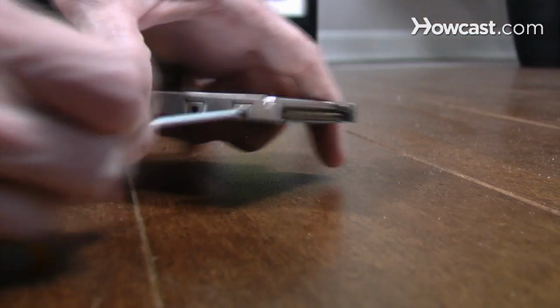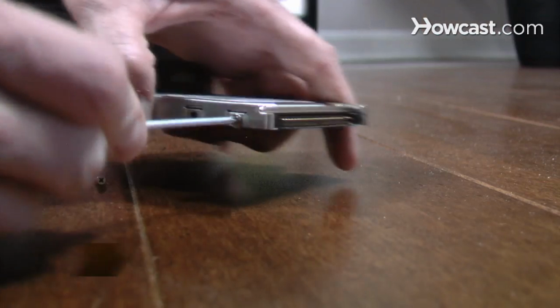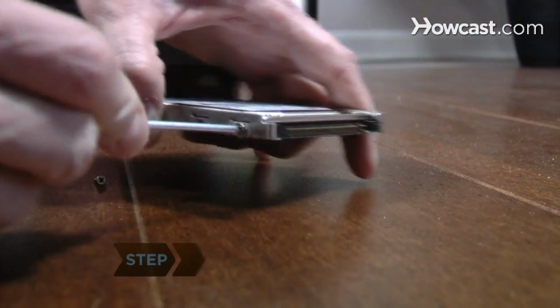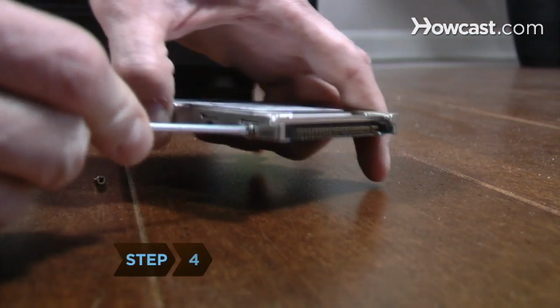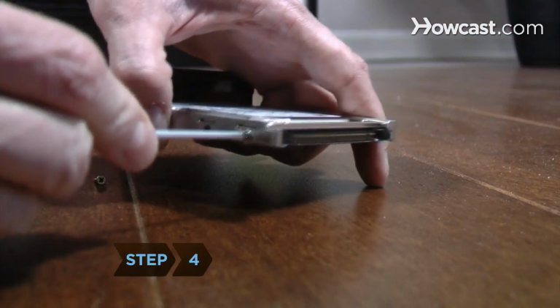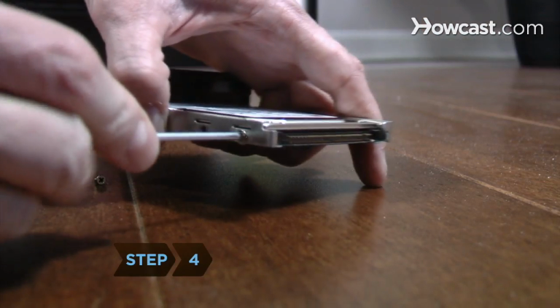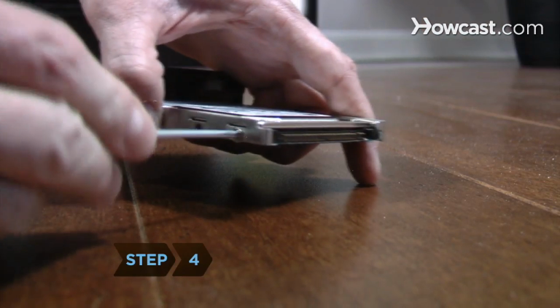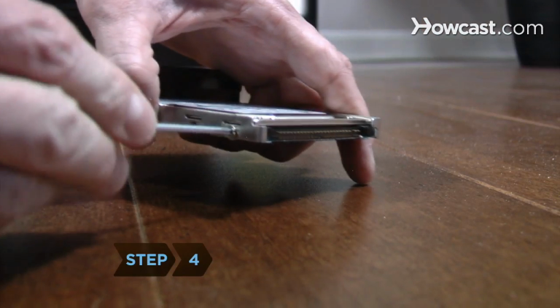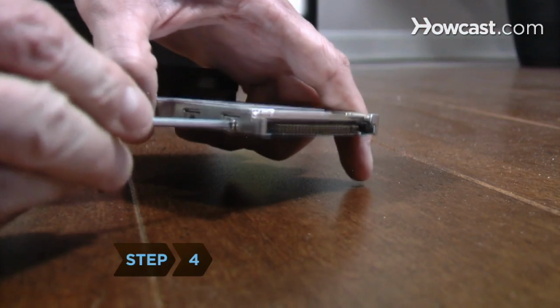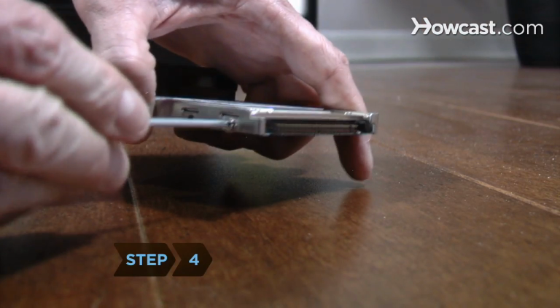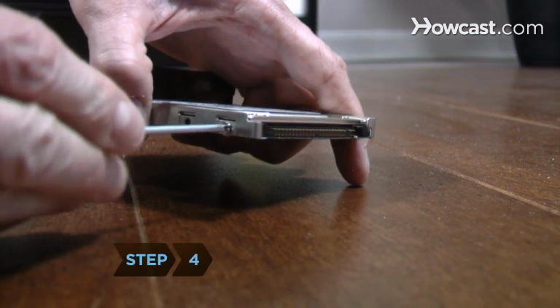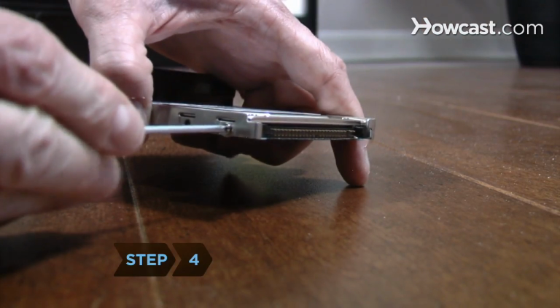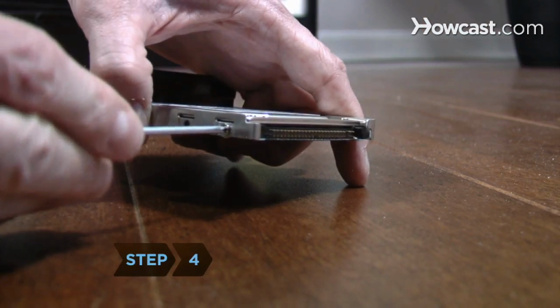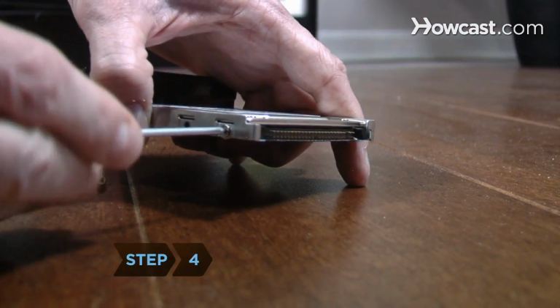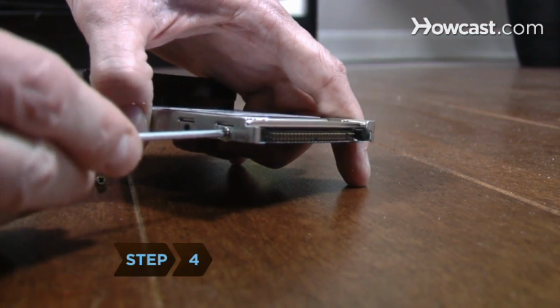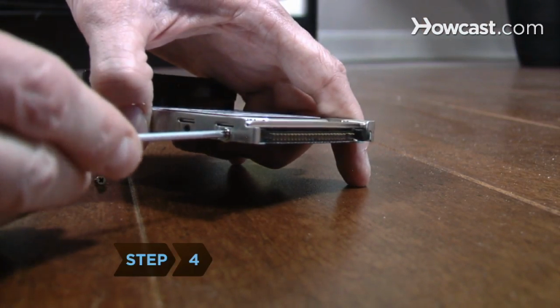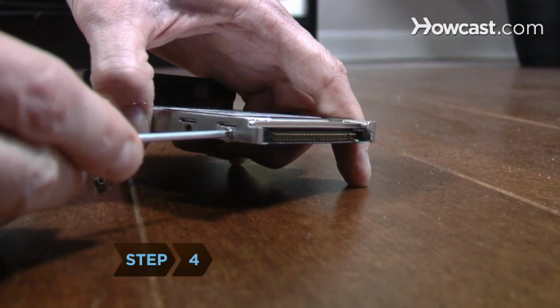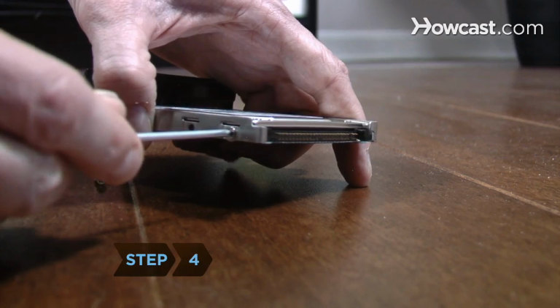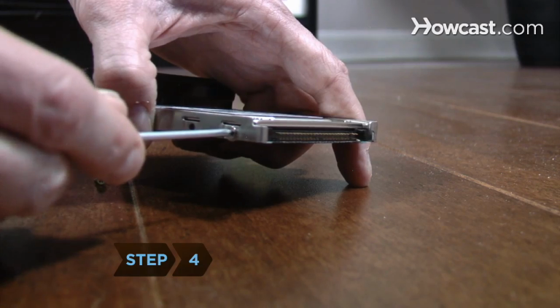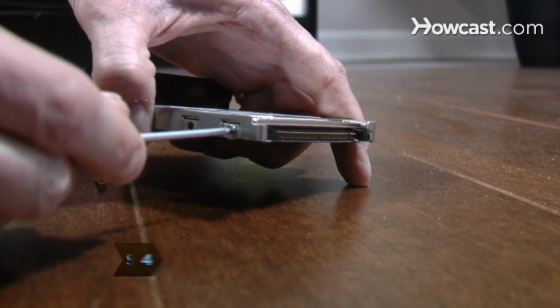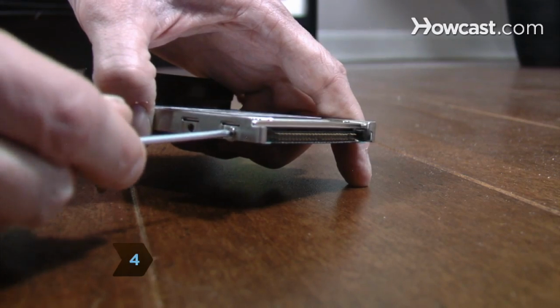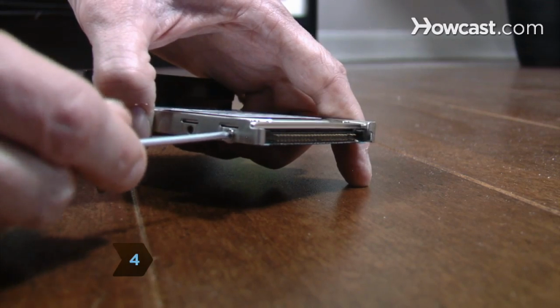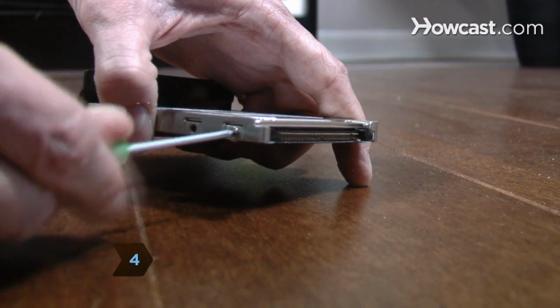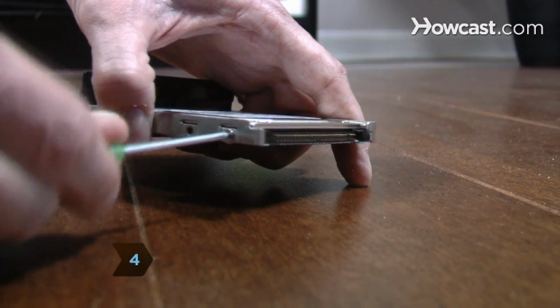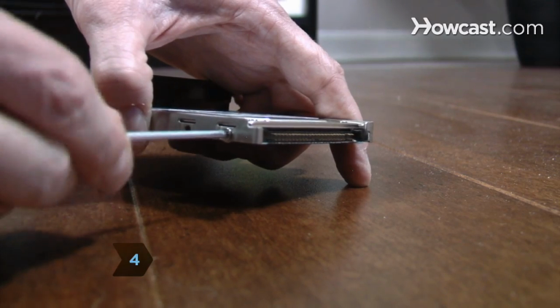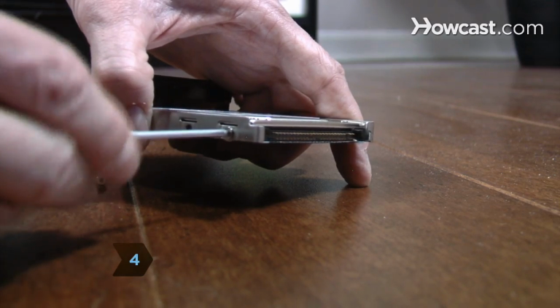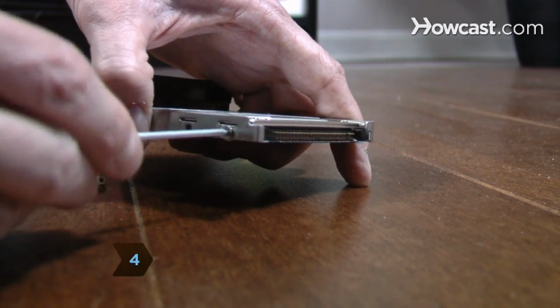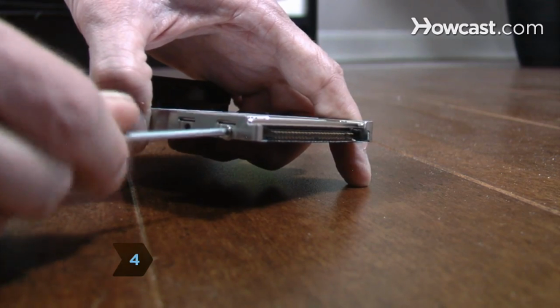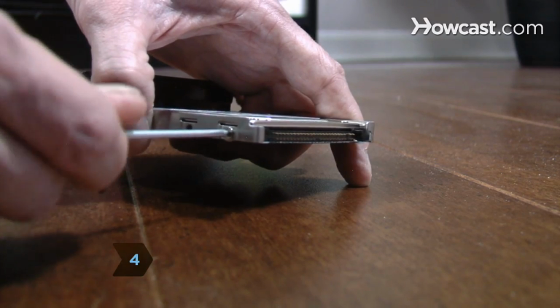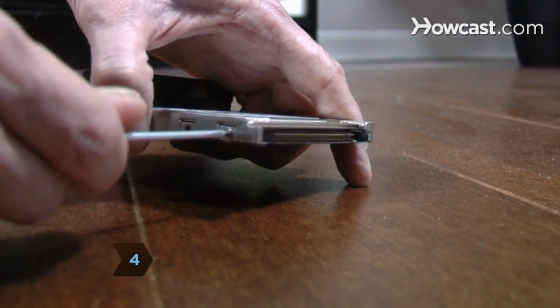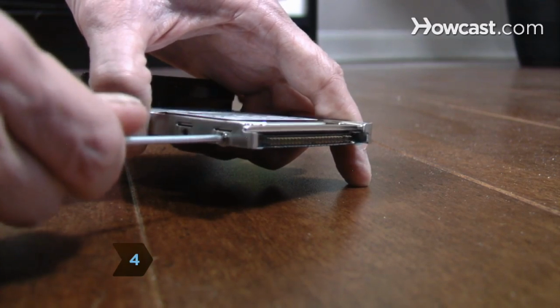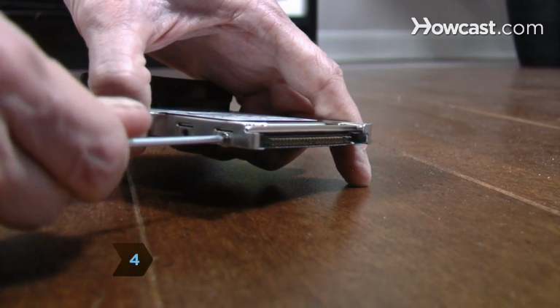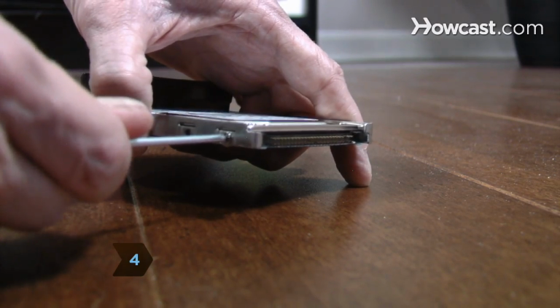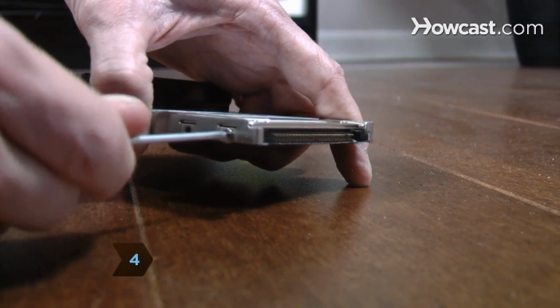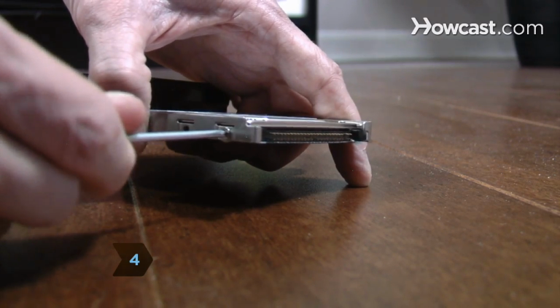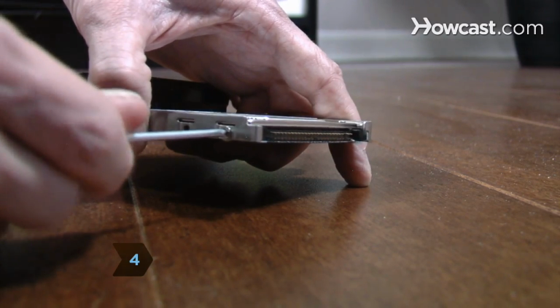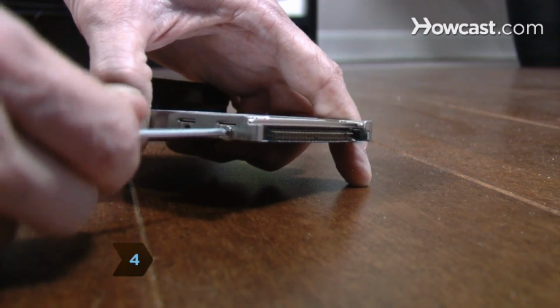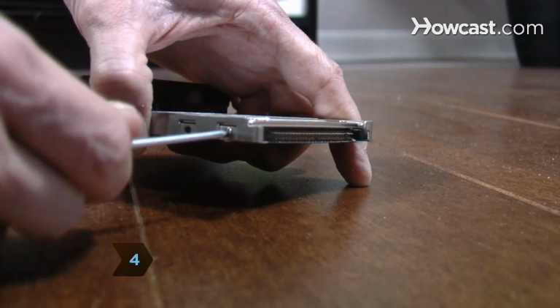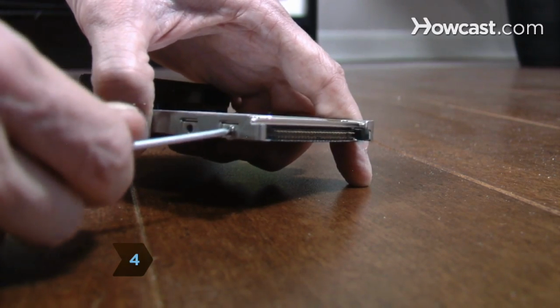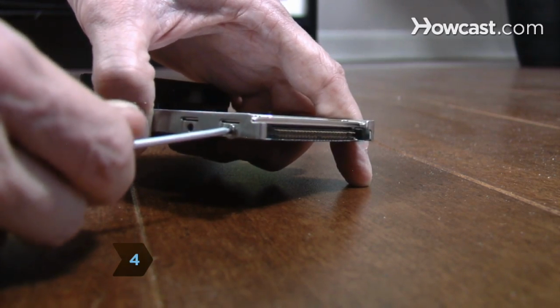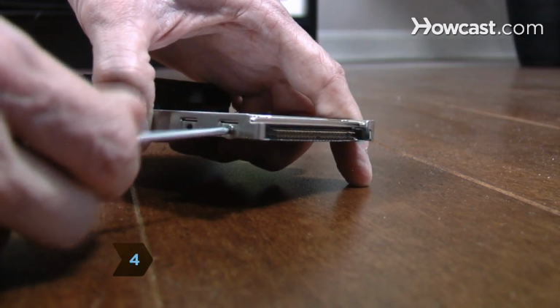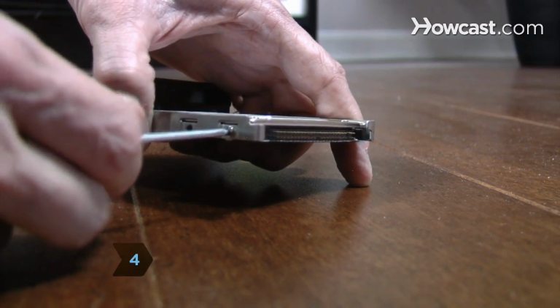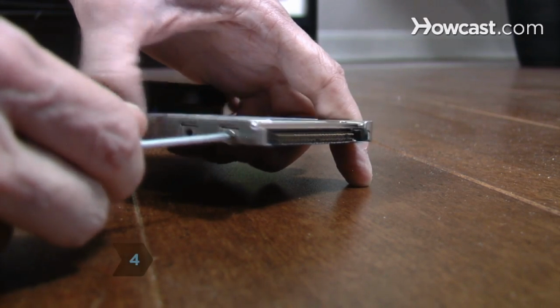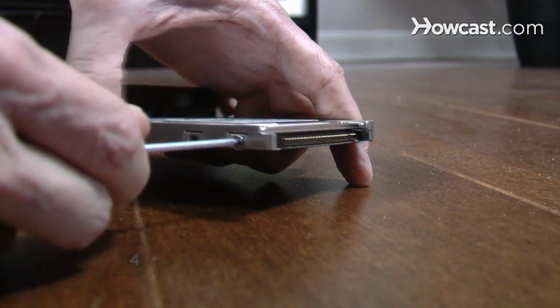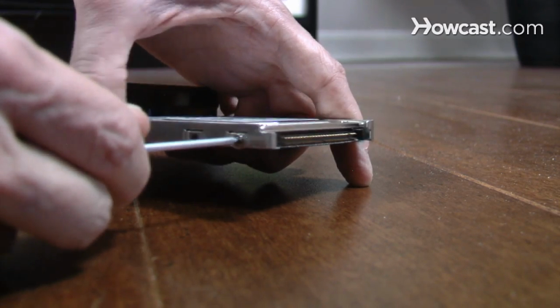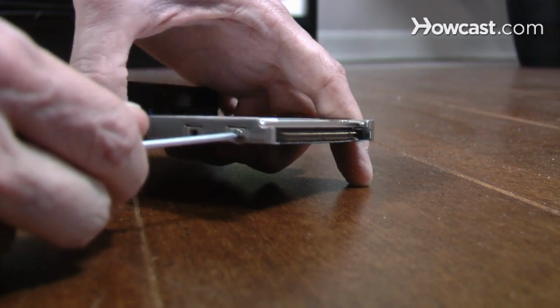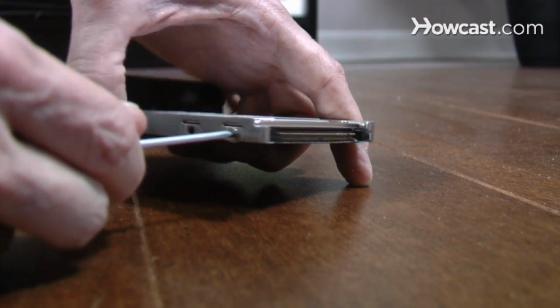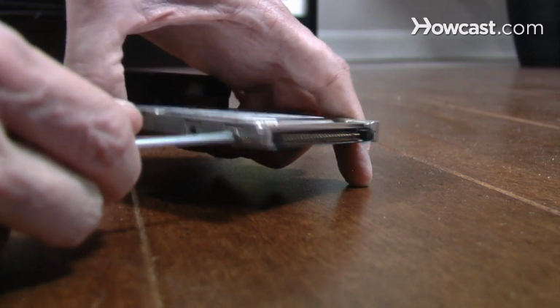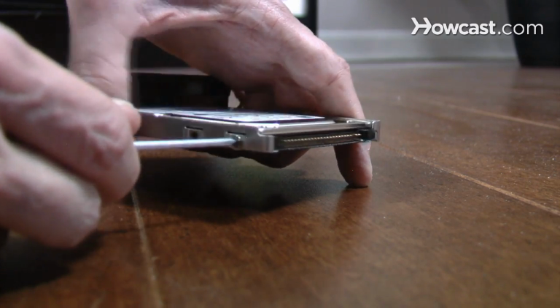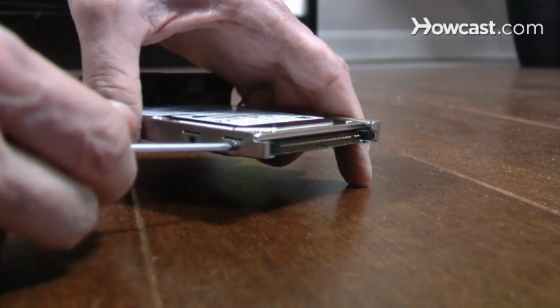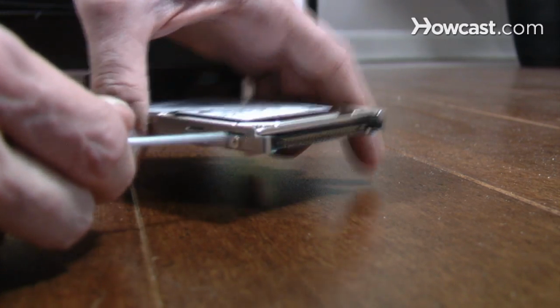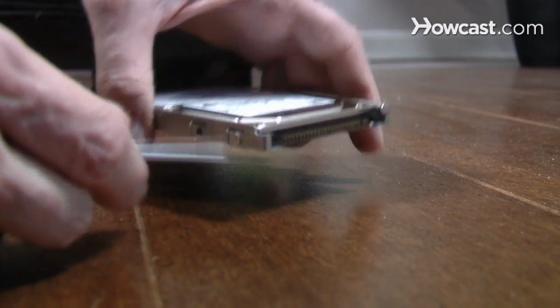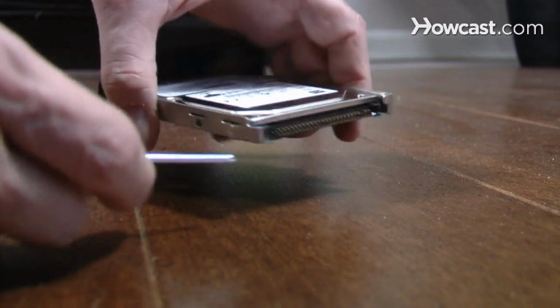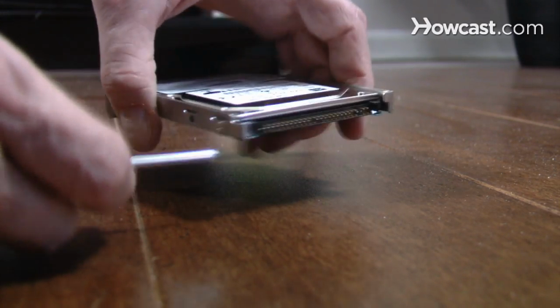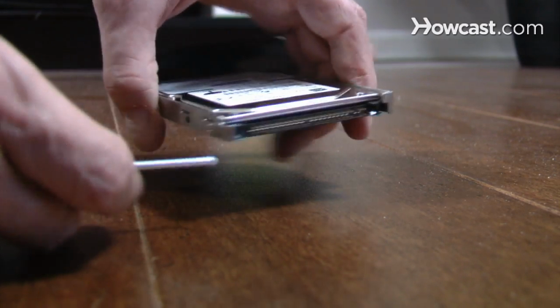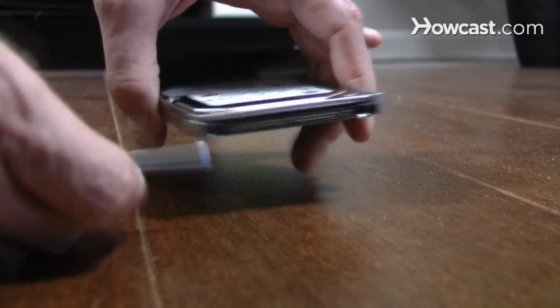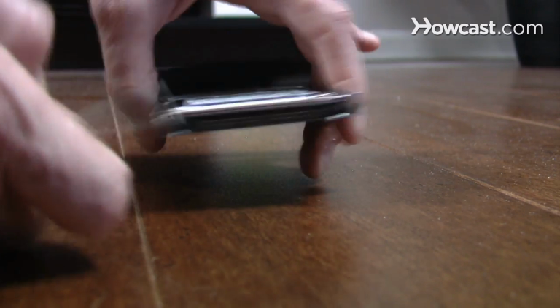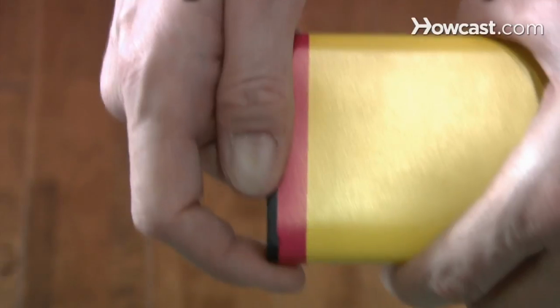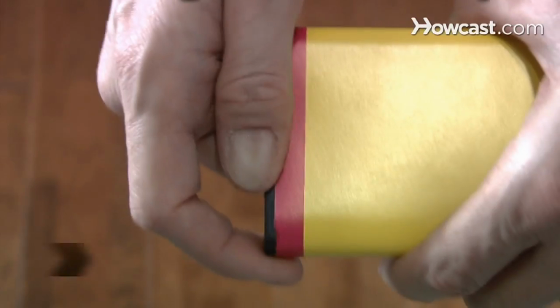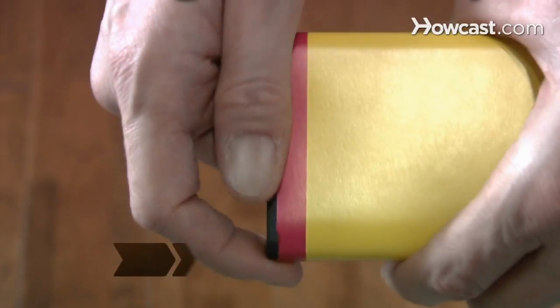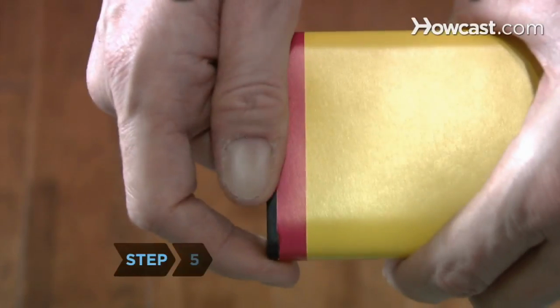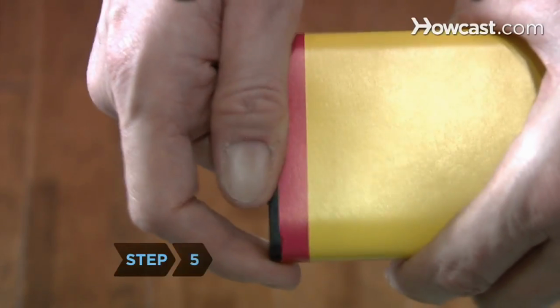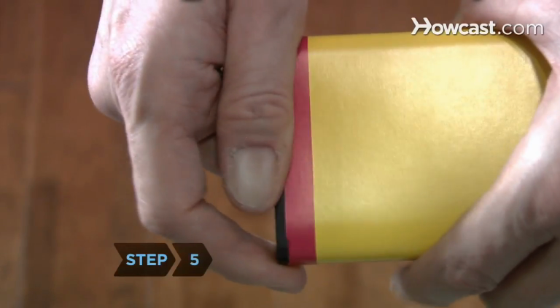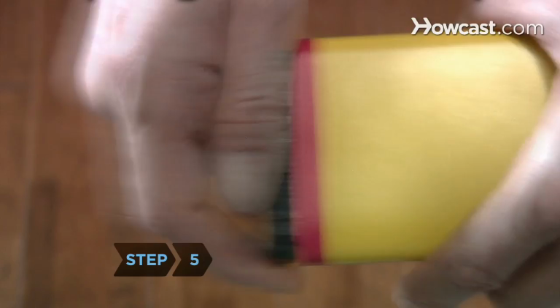Step 4. Take any shock absorbers off the carriage and remove the four screws fastening the carriage to the hard drive.